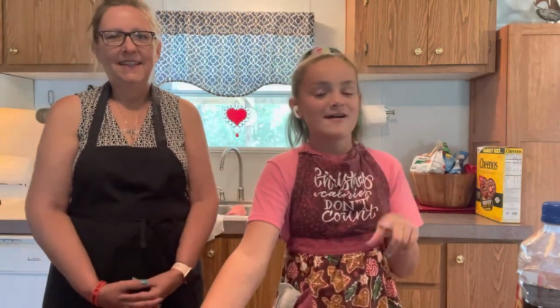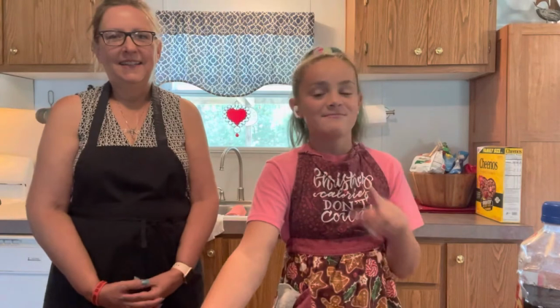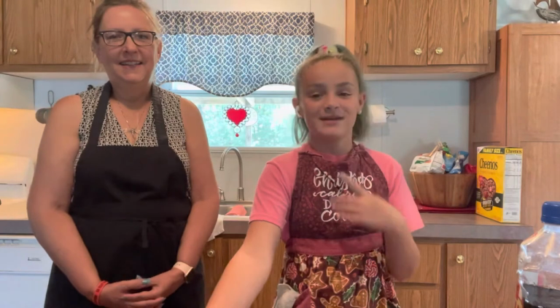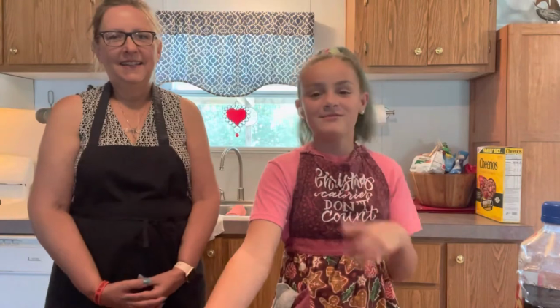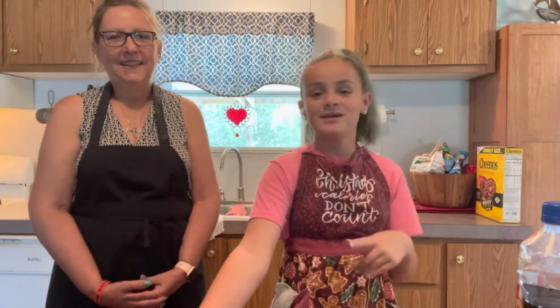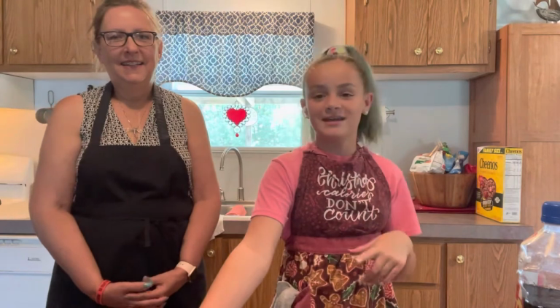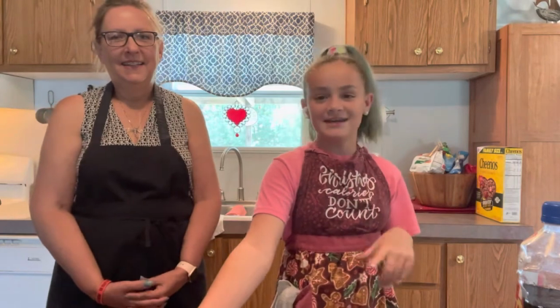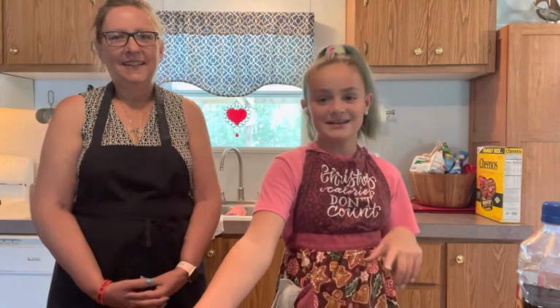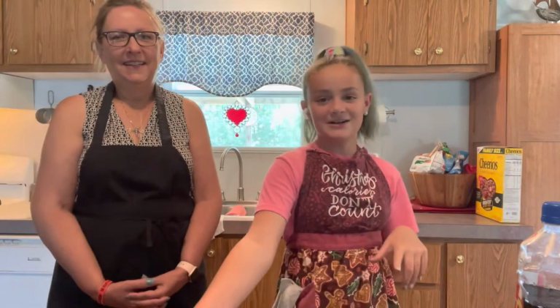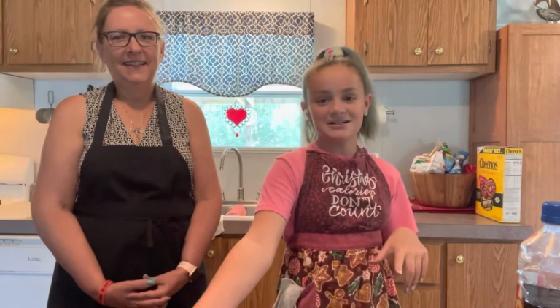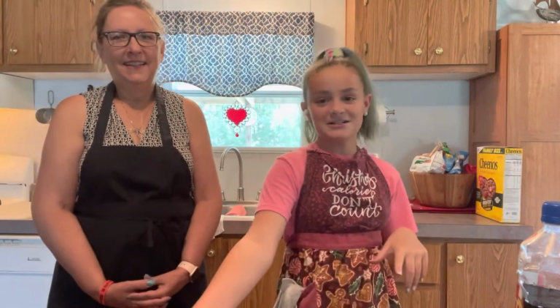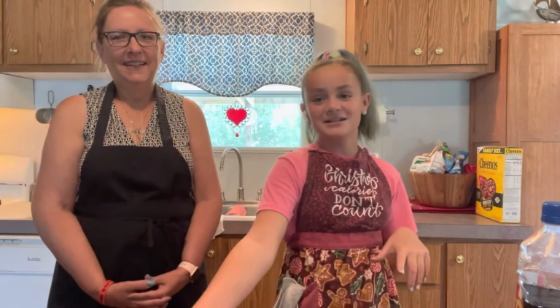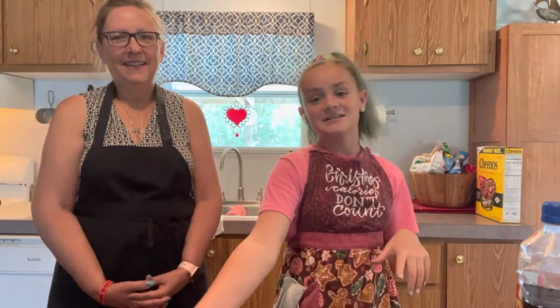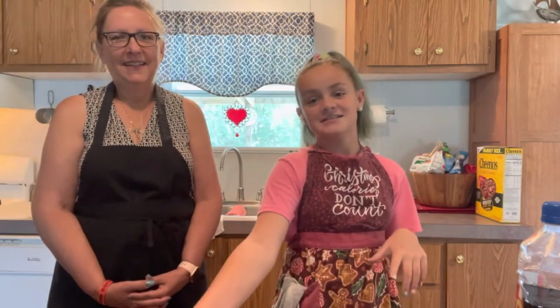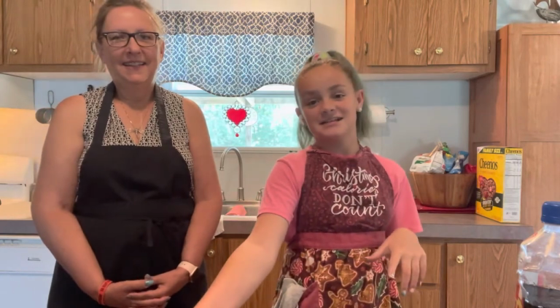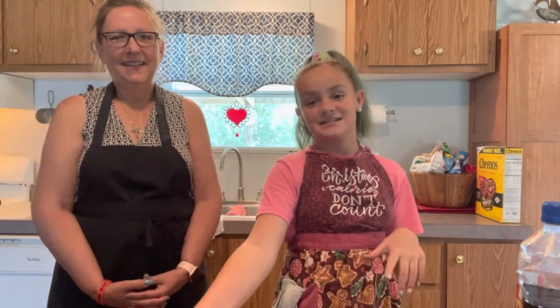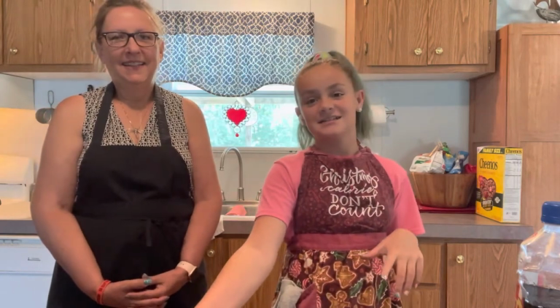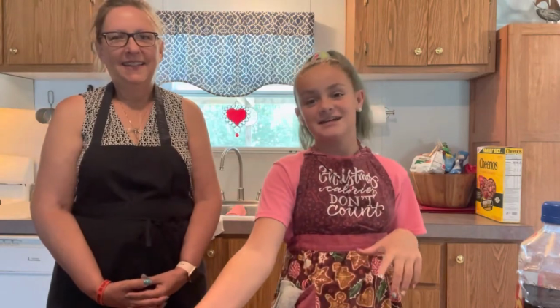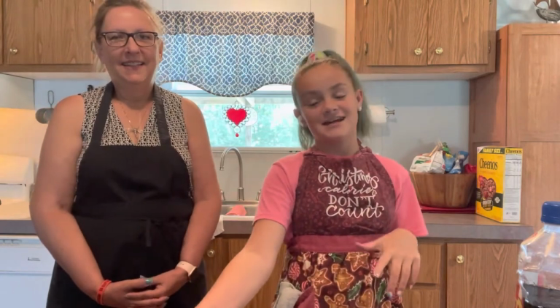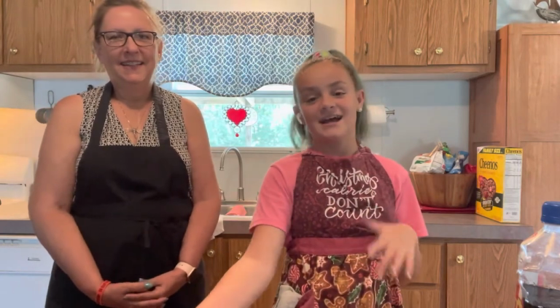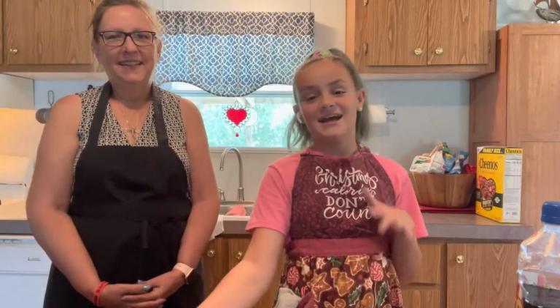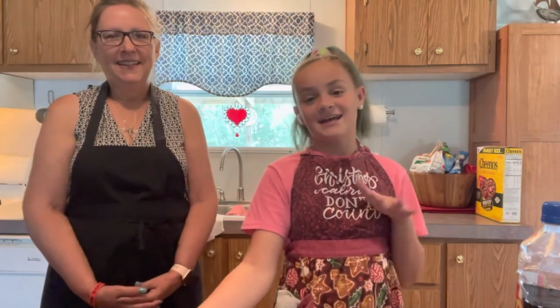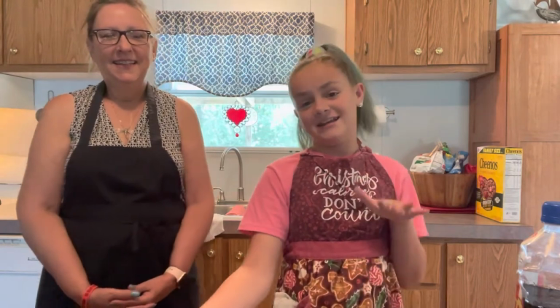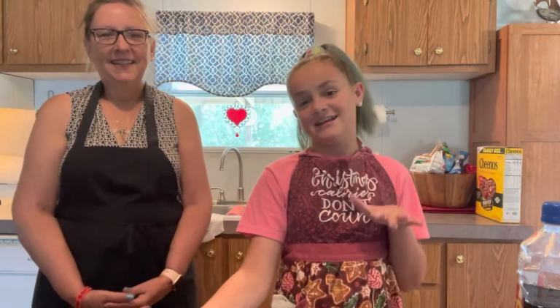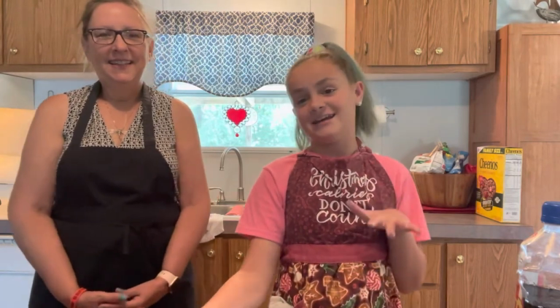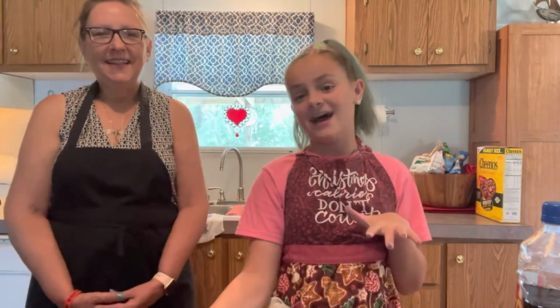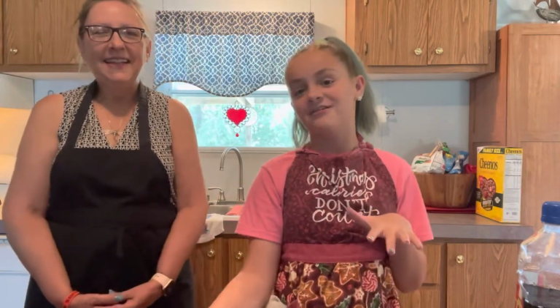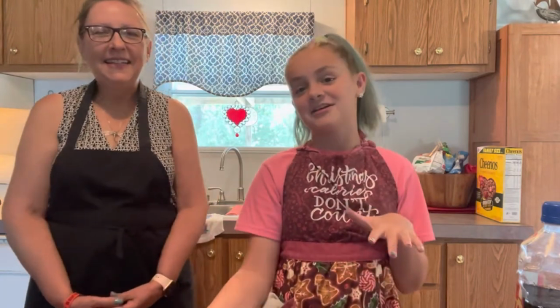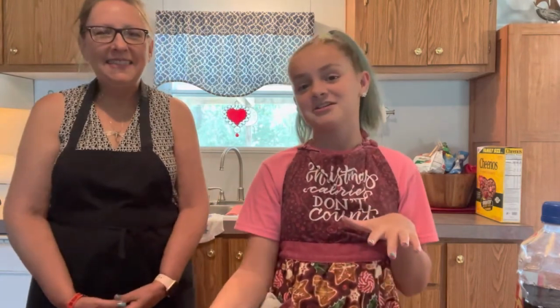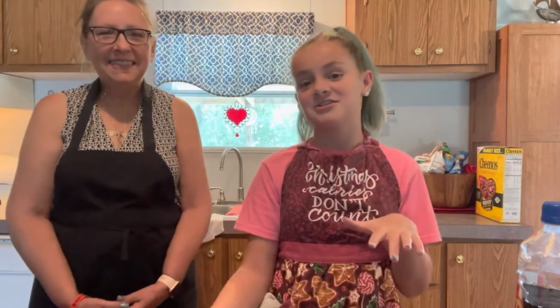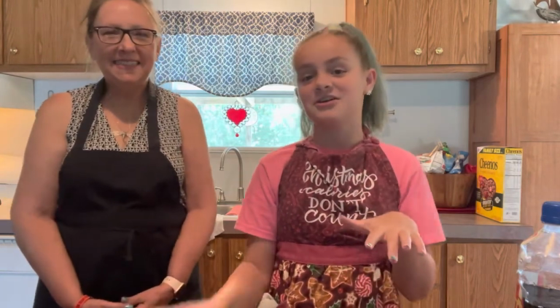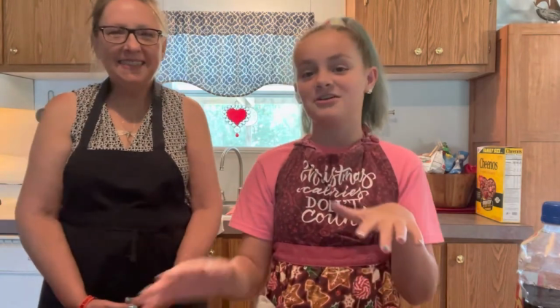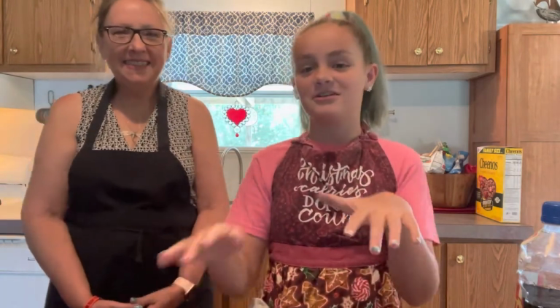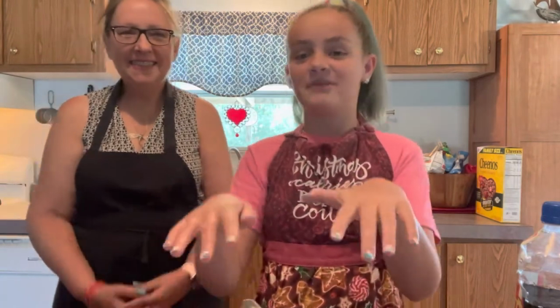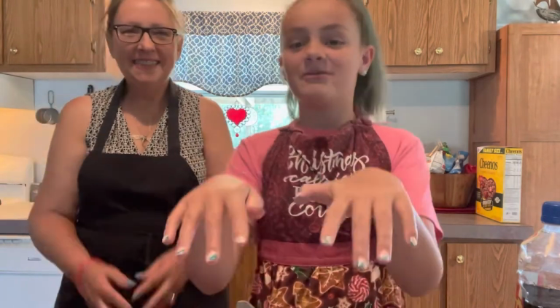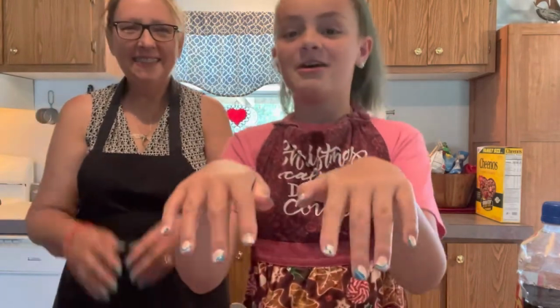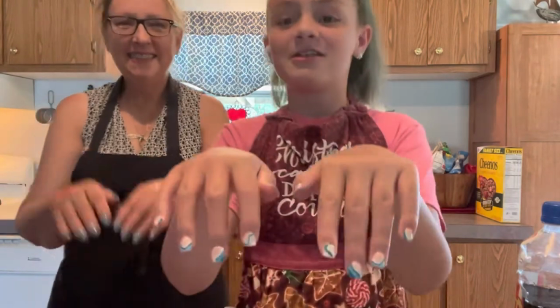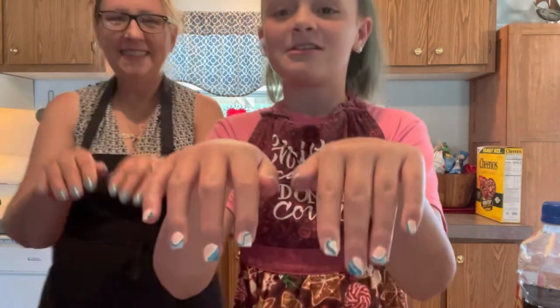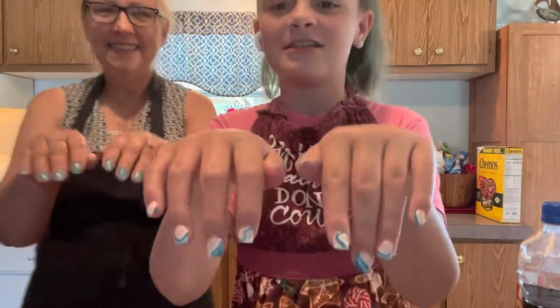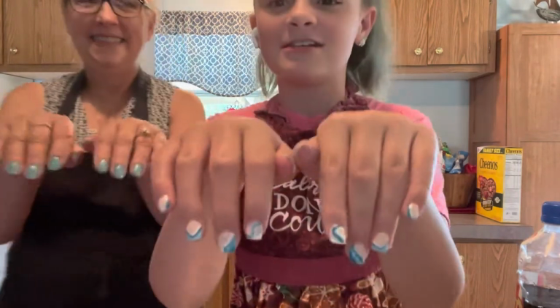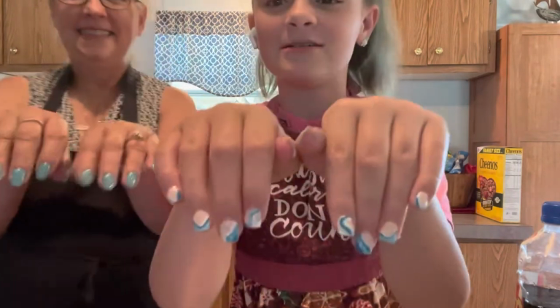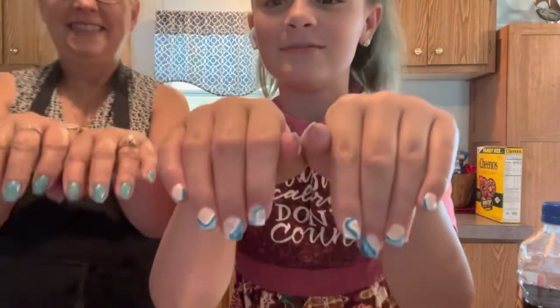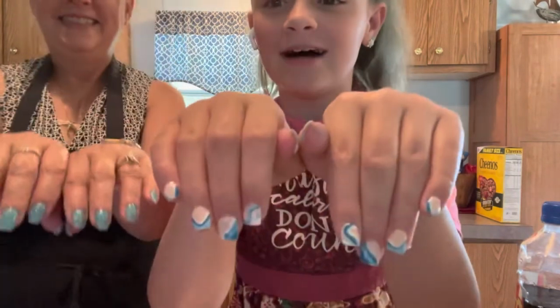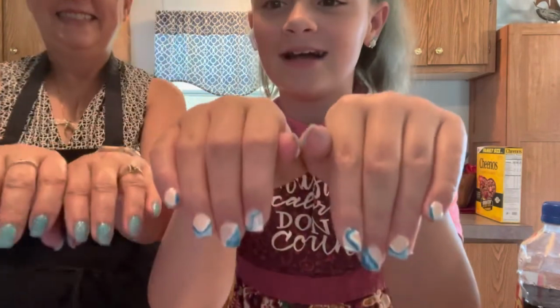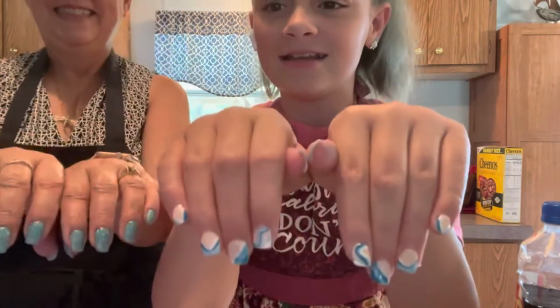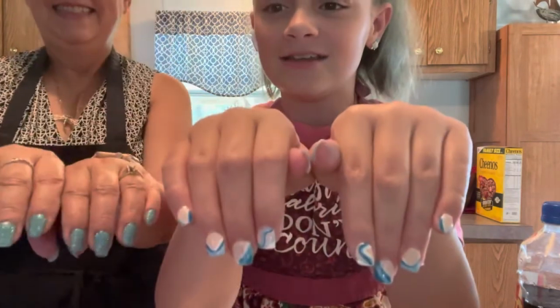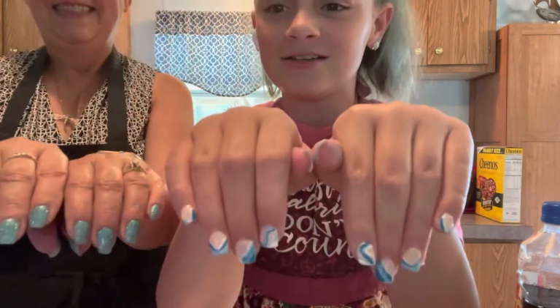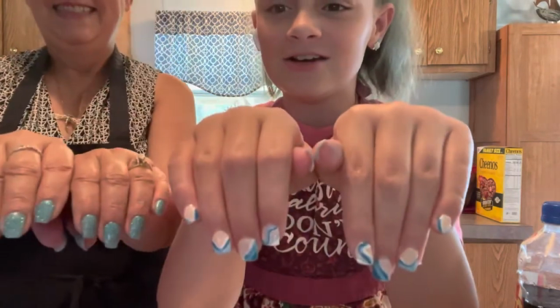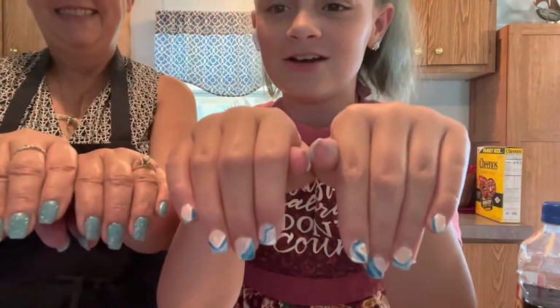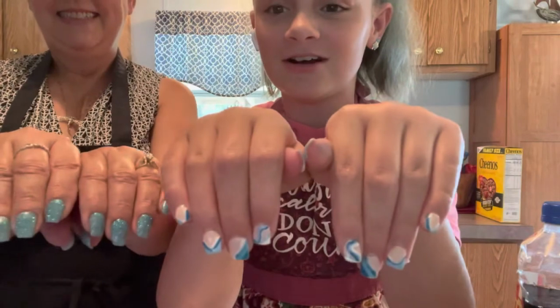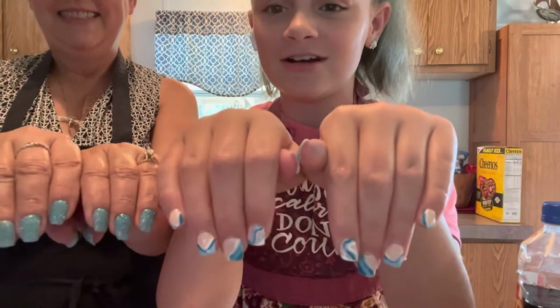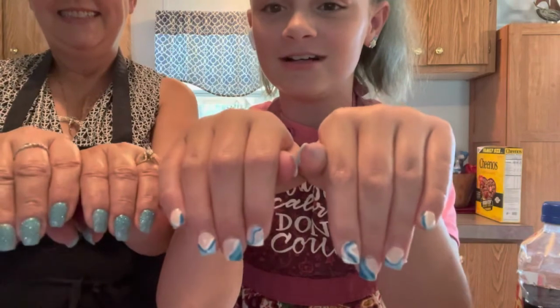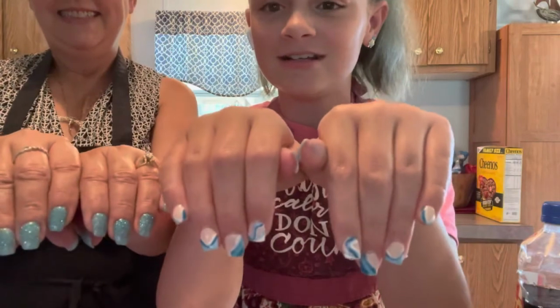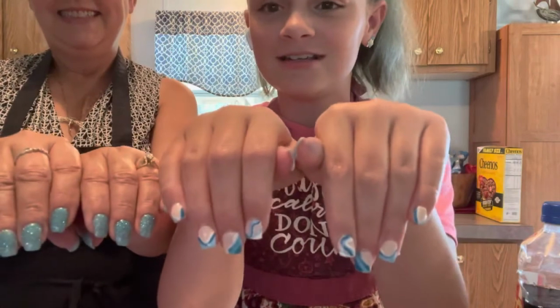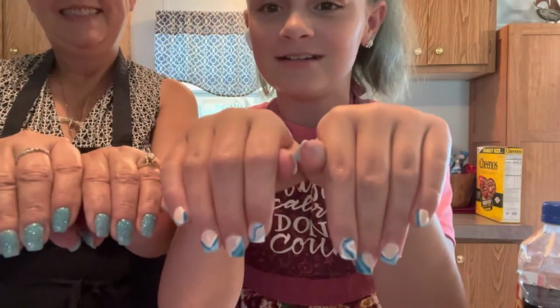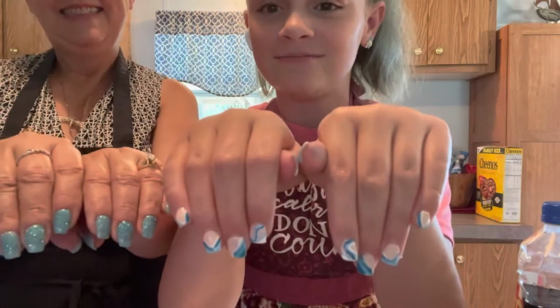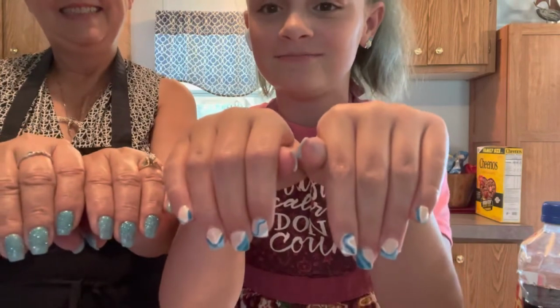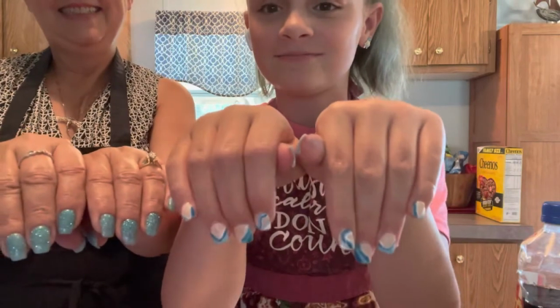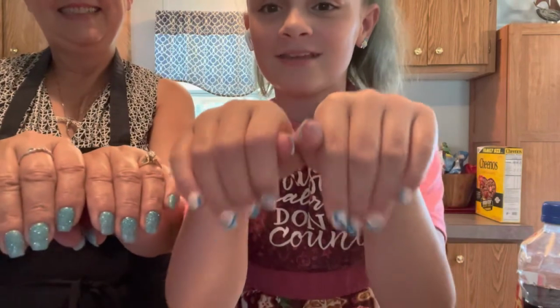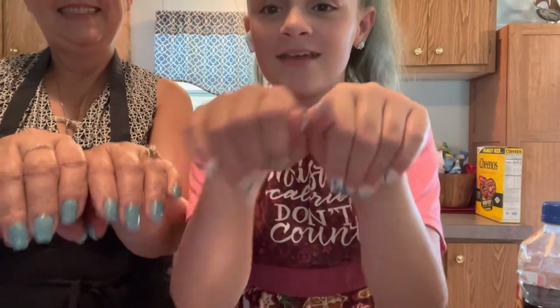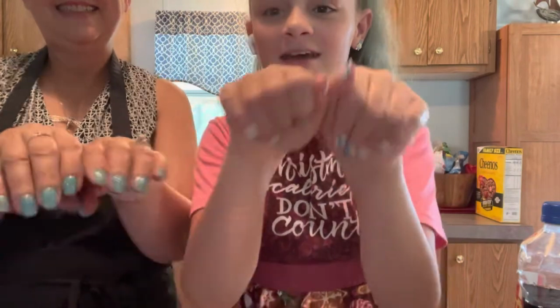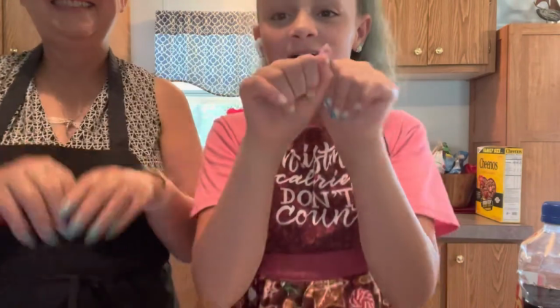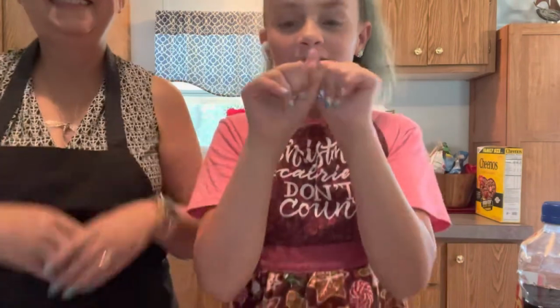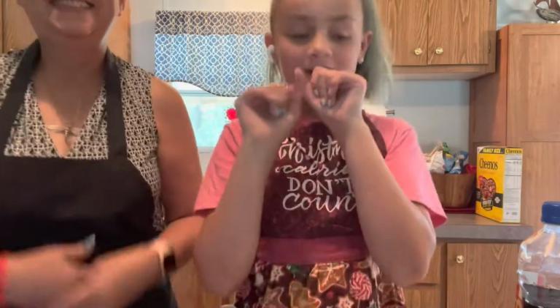Me and my Nana got our nails done today and I wanted to show you that. These are mine and those are hers.